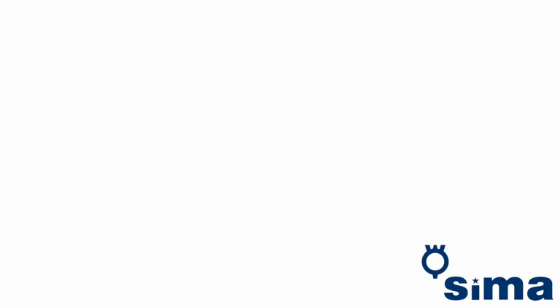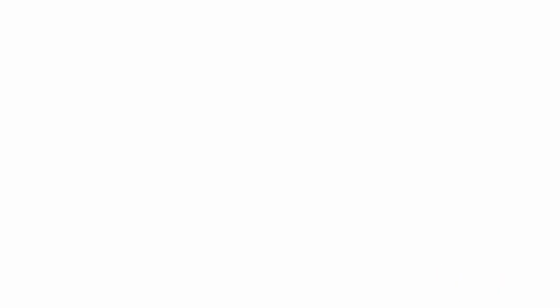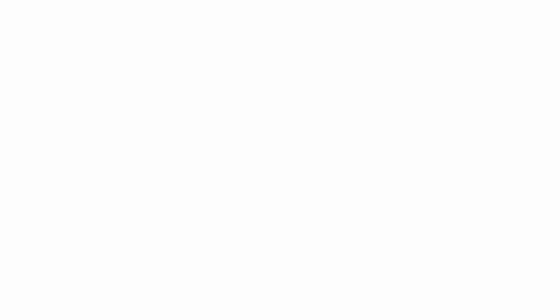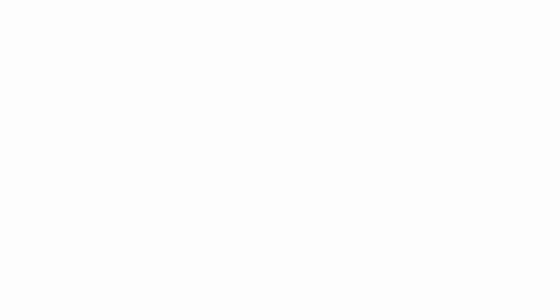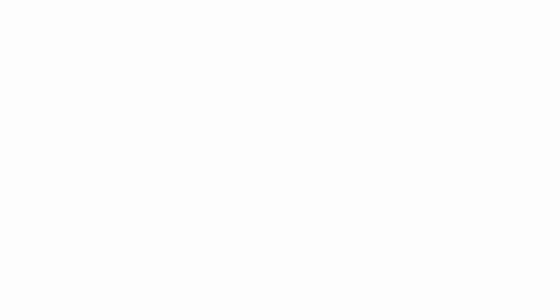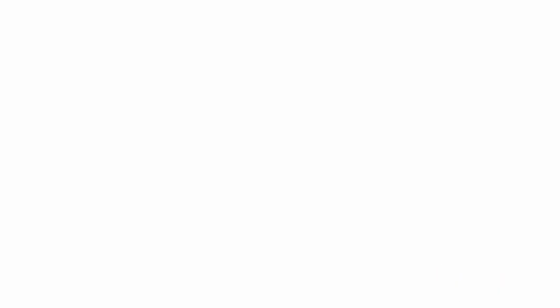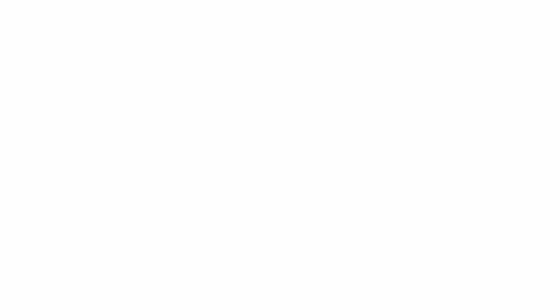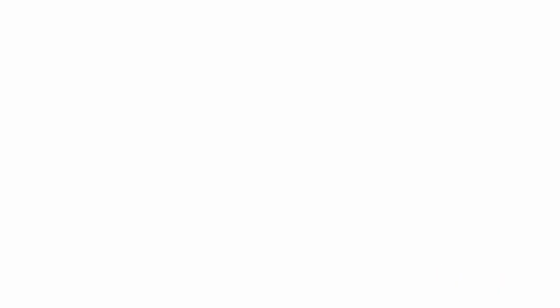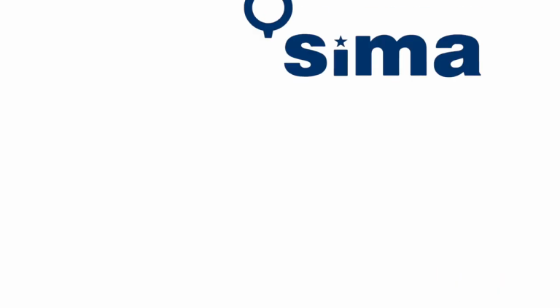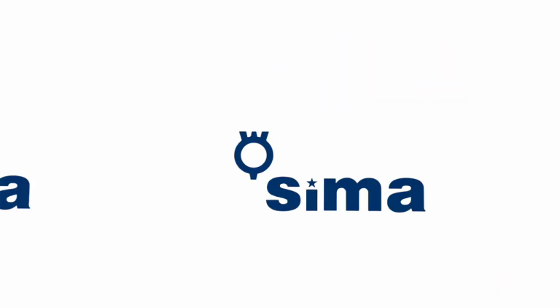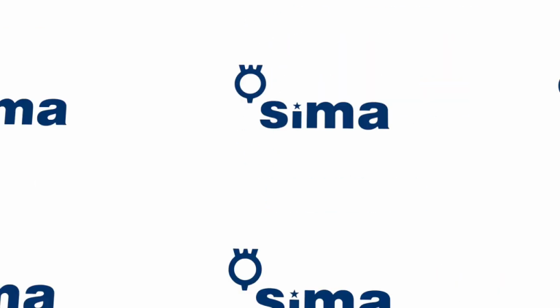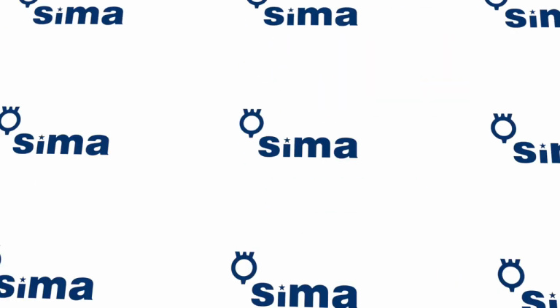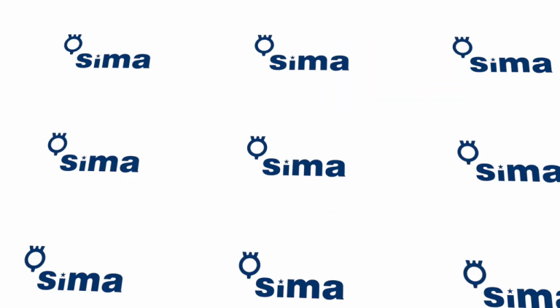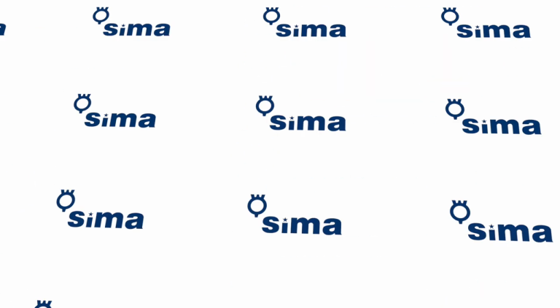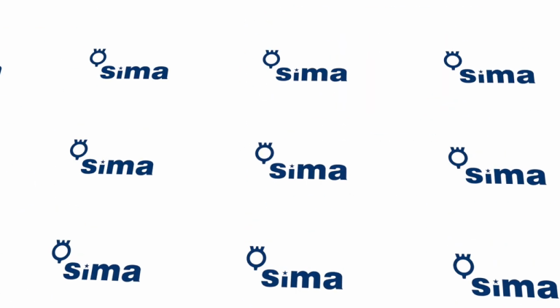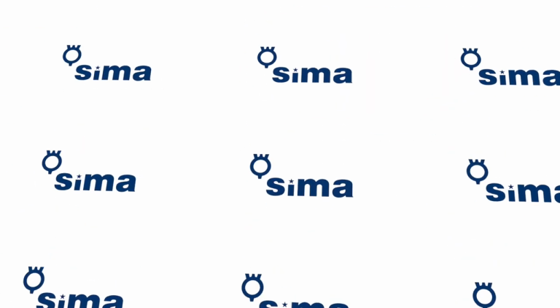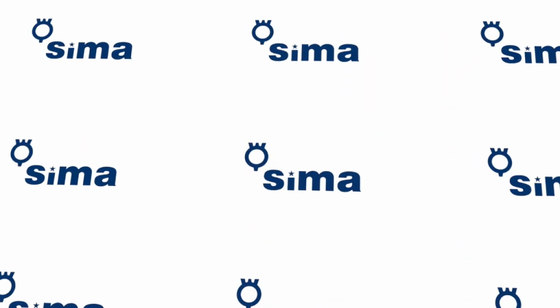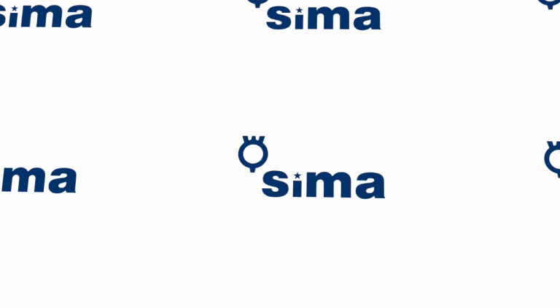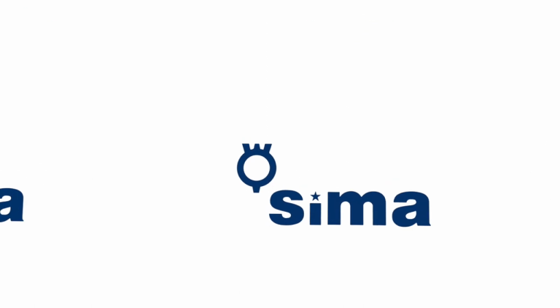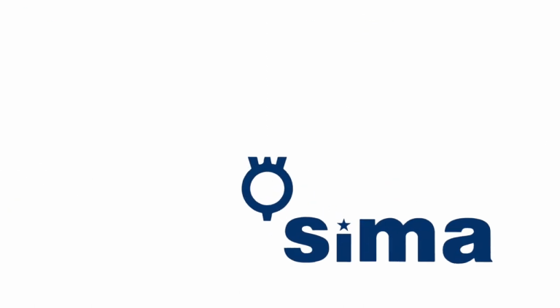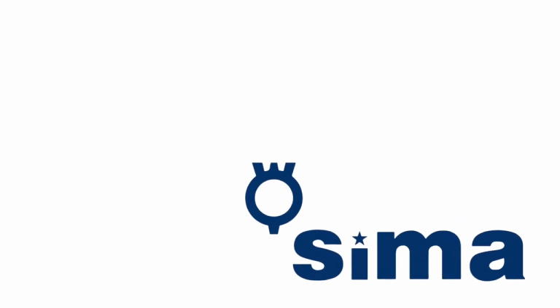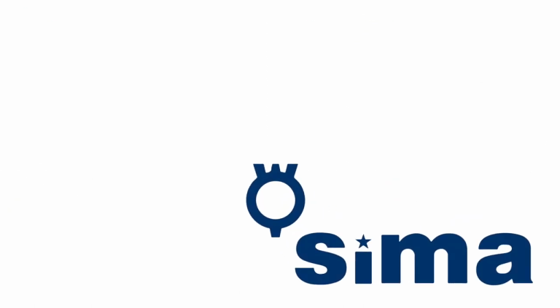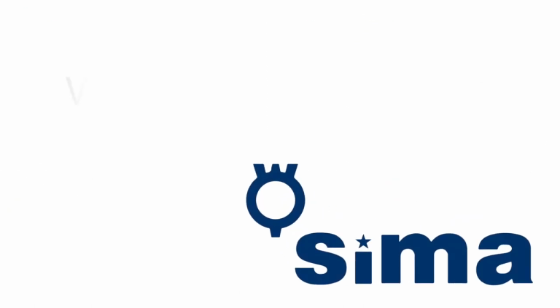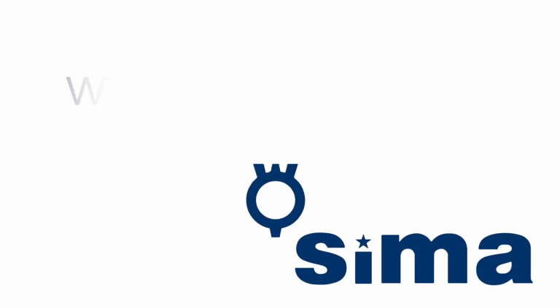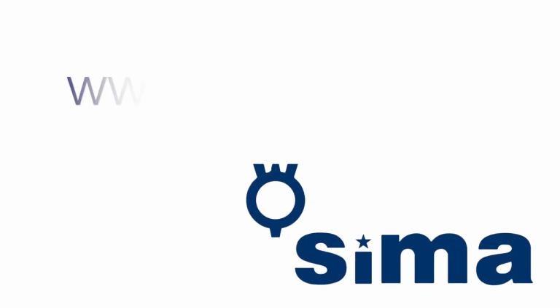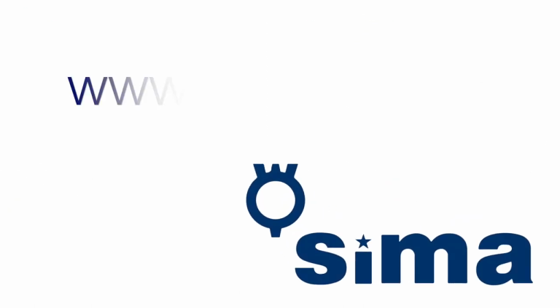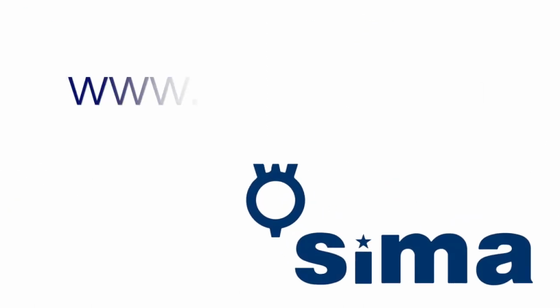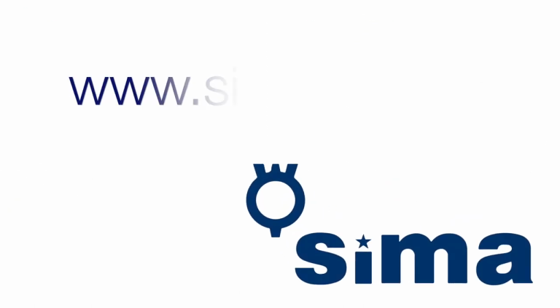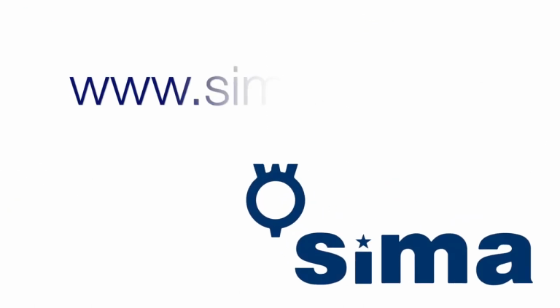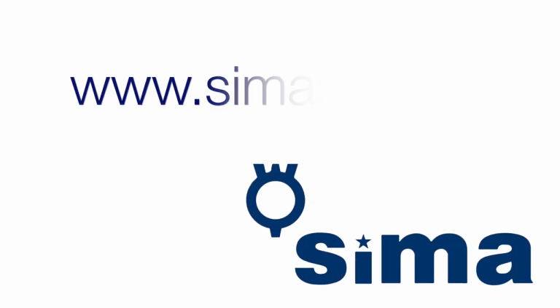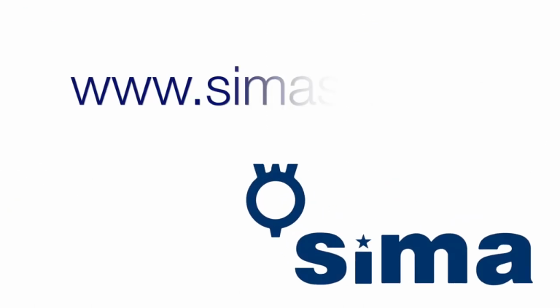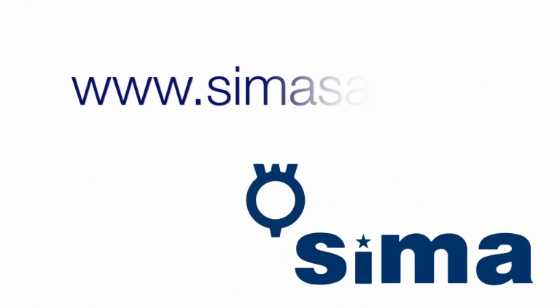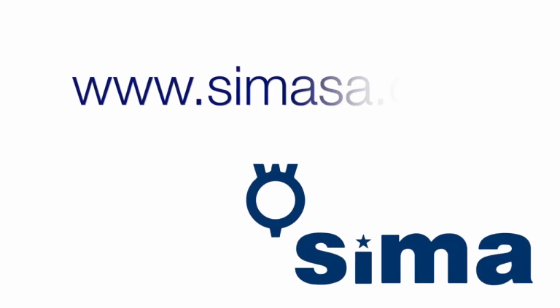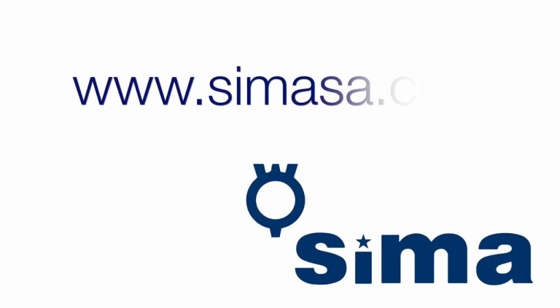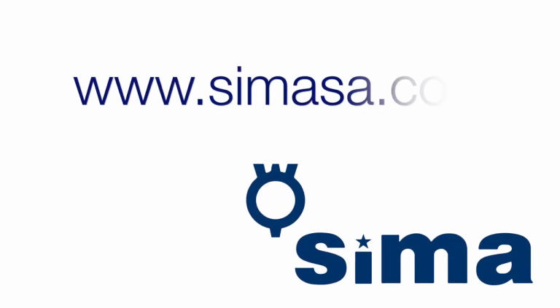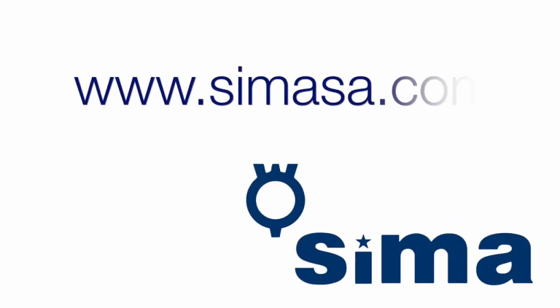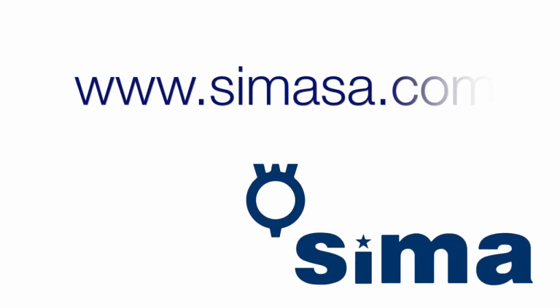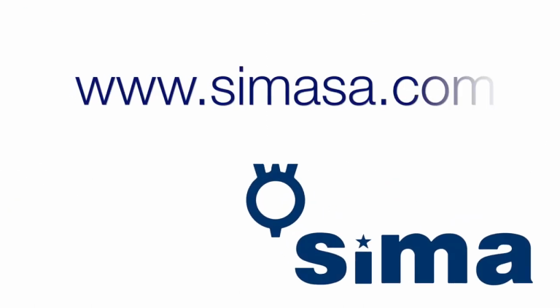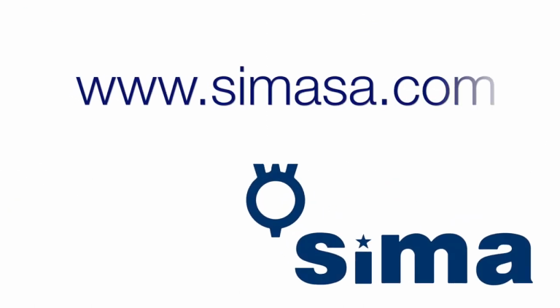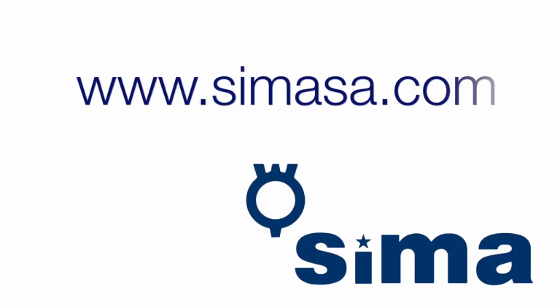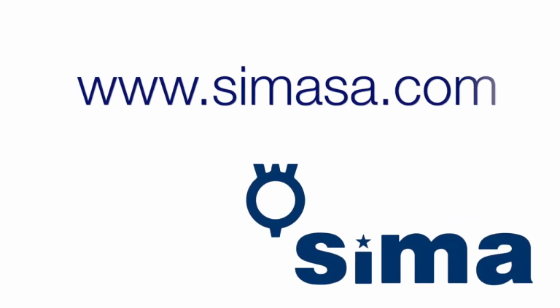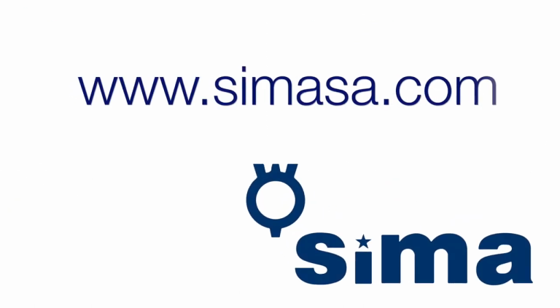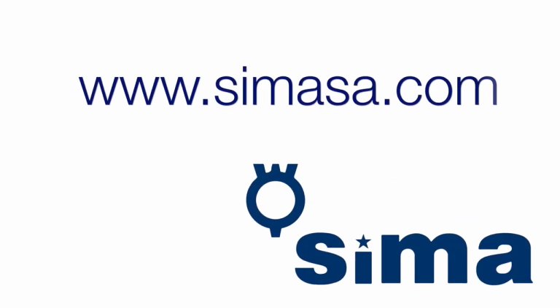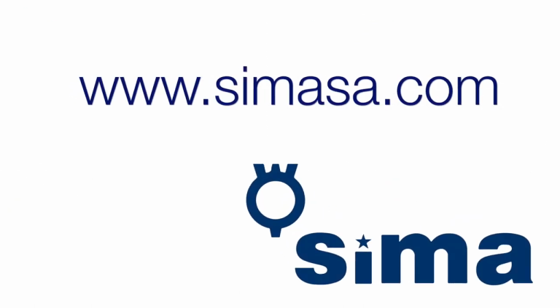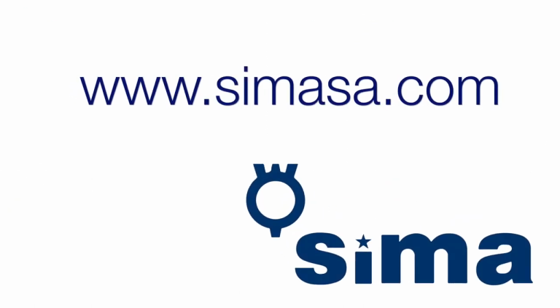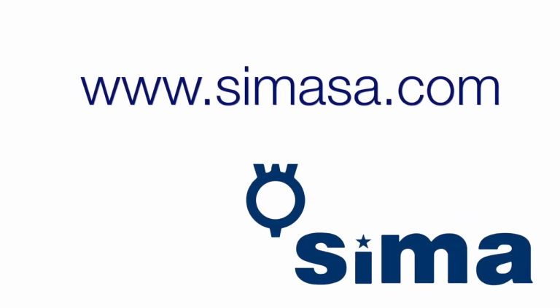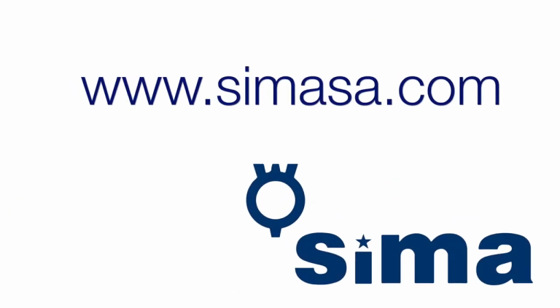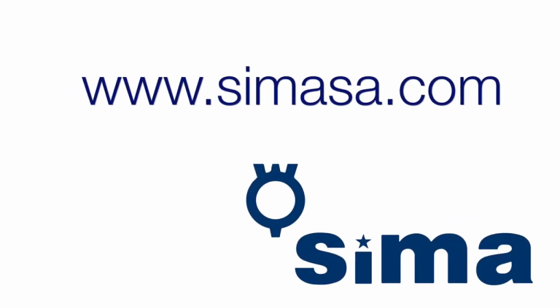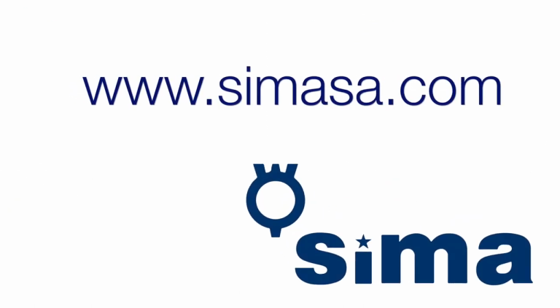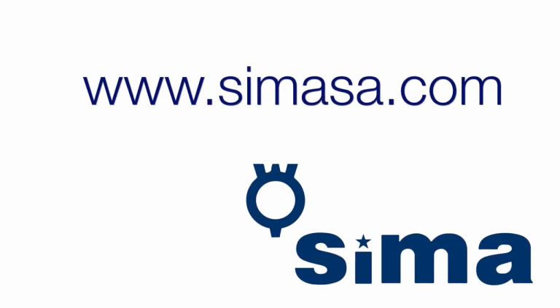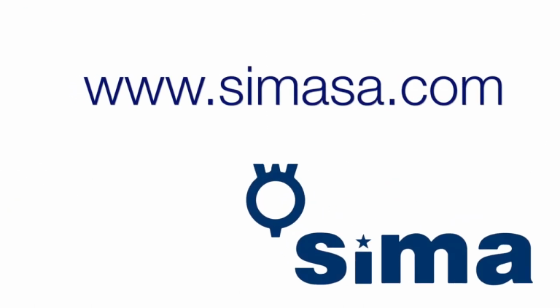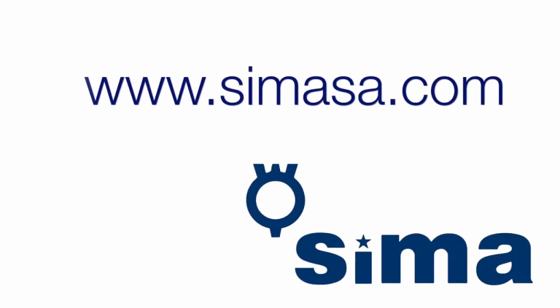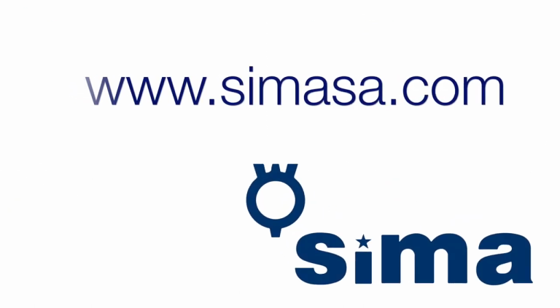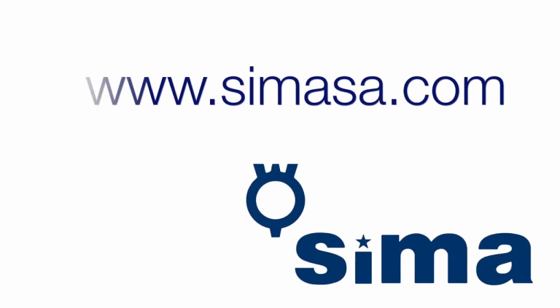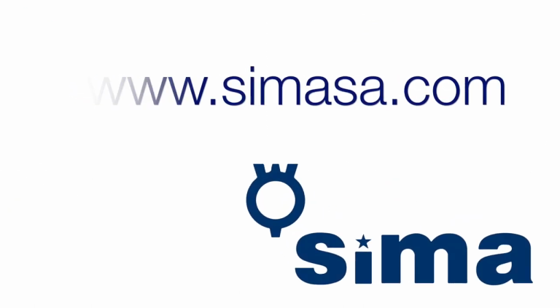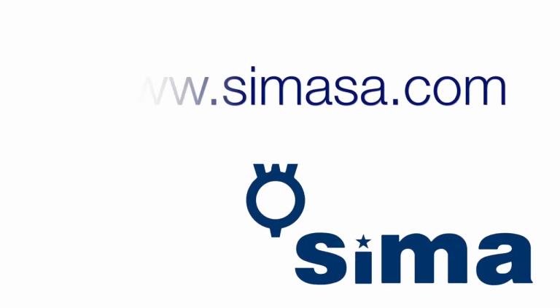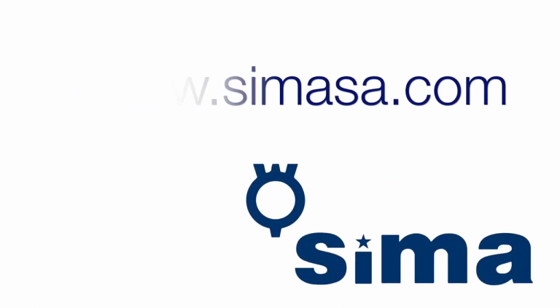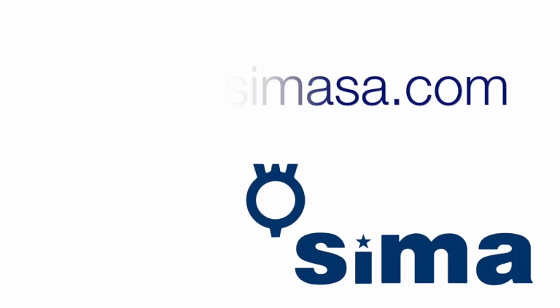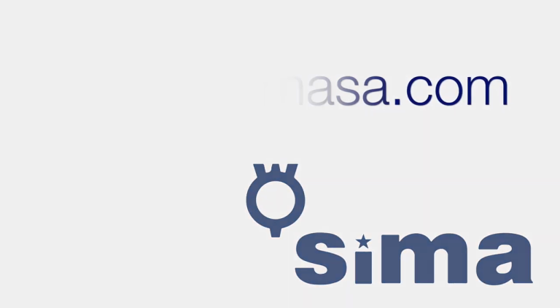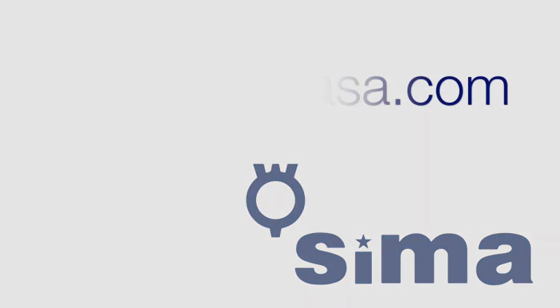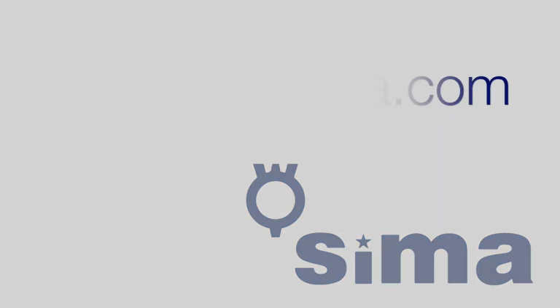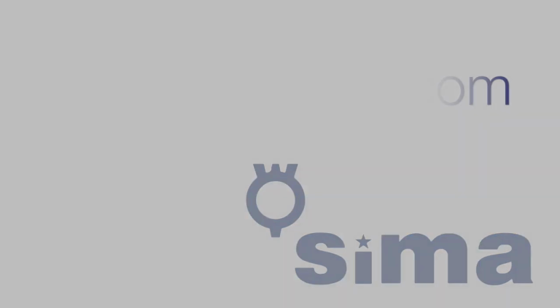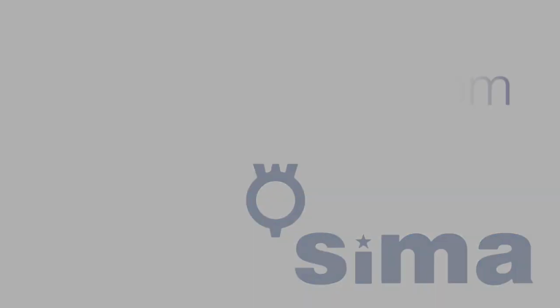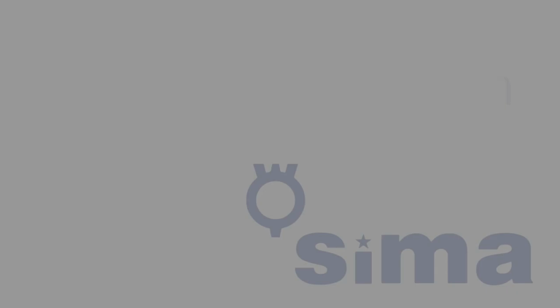For more information, contact your usual distributor or go to www.cmasa.com.